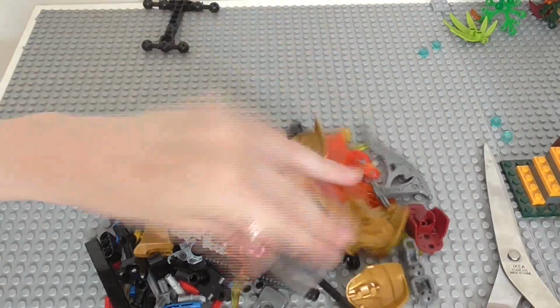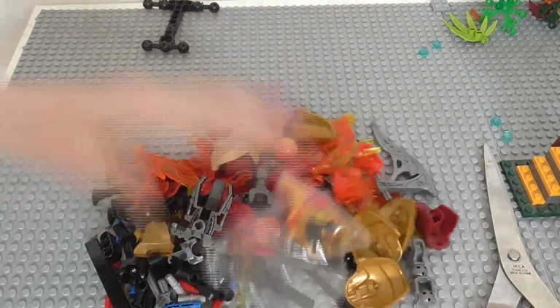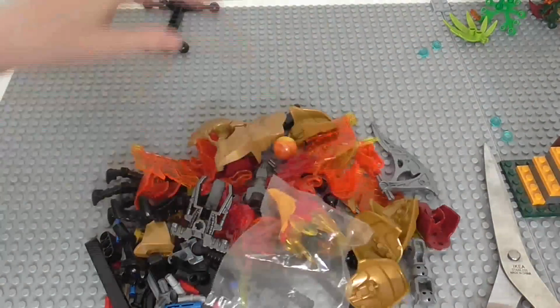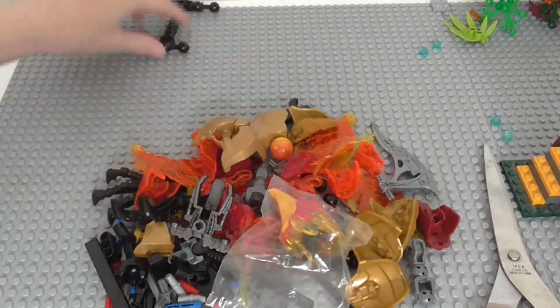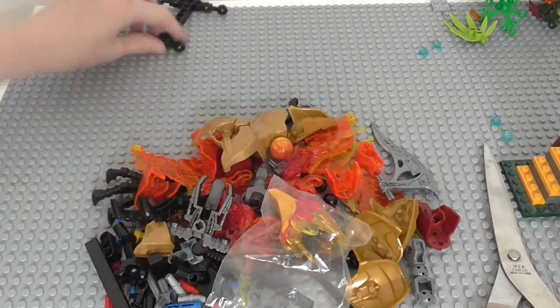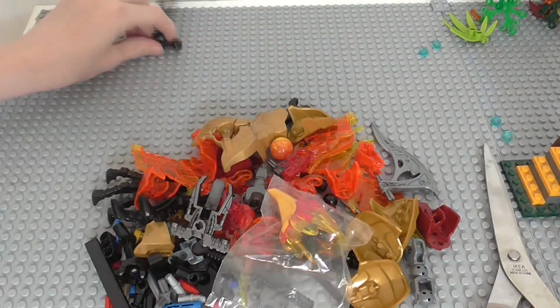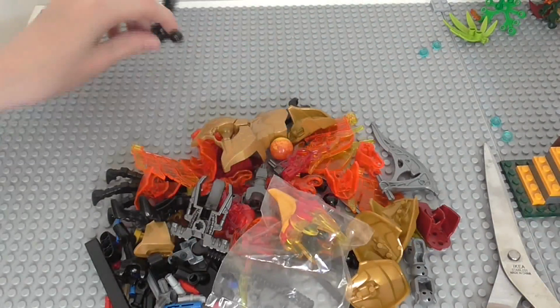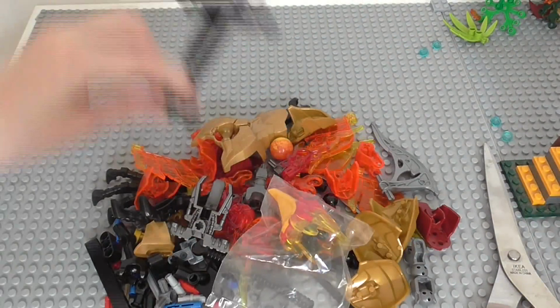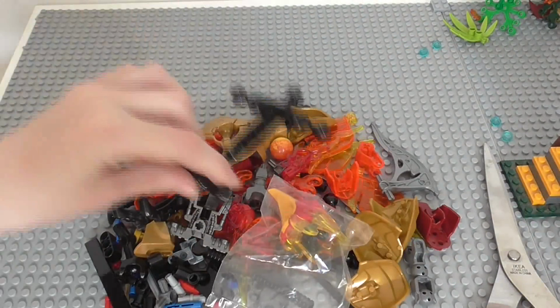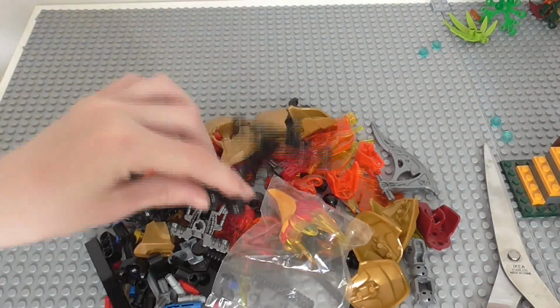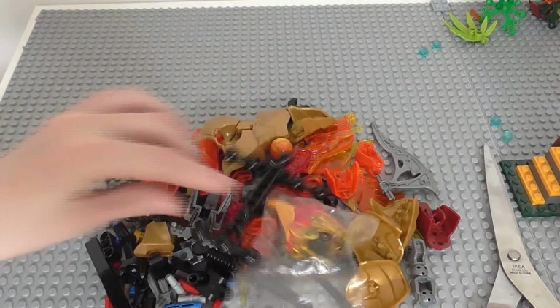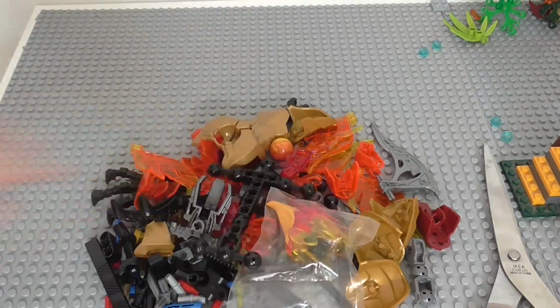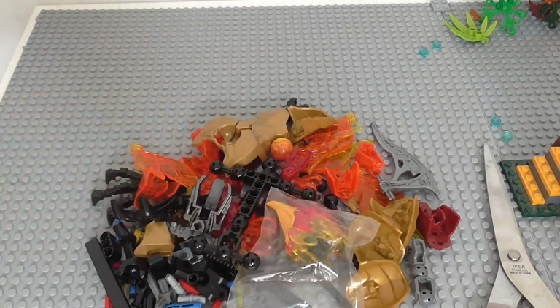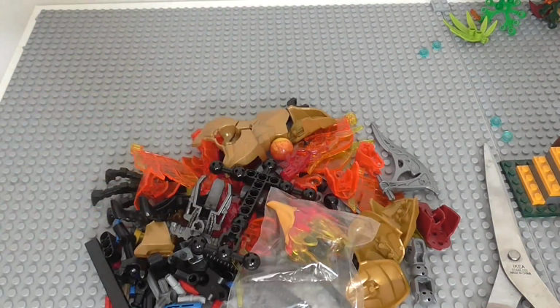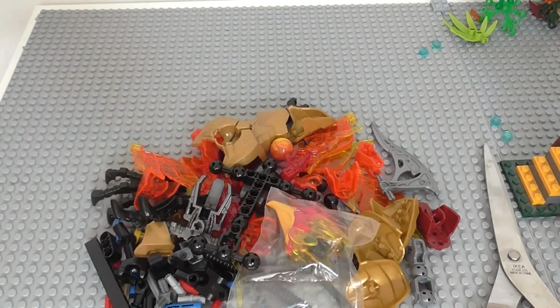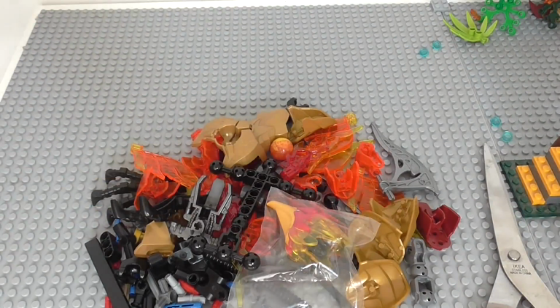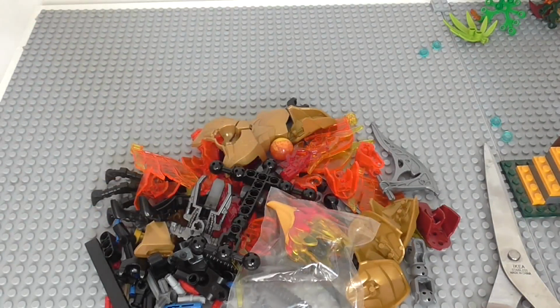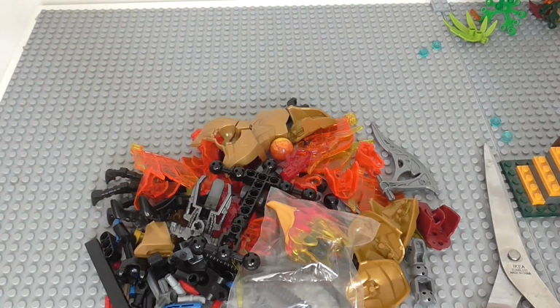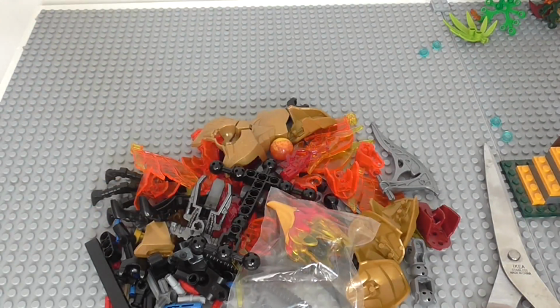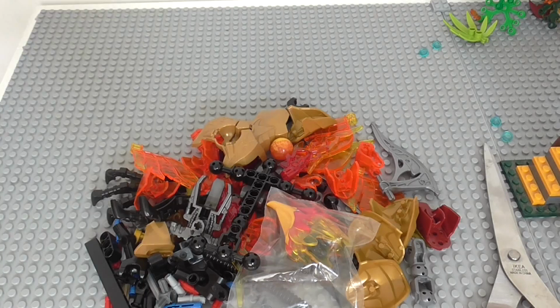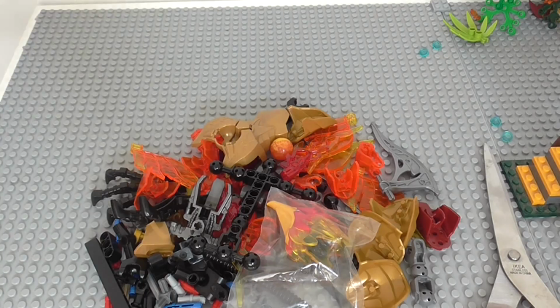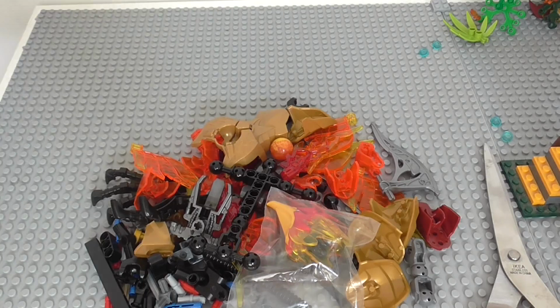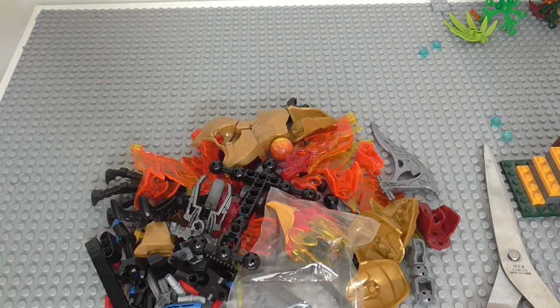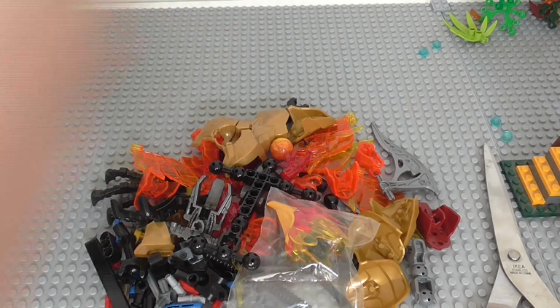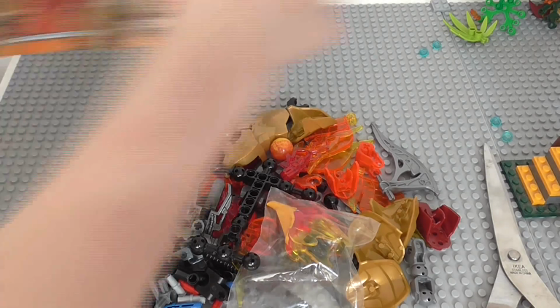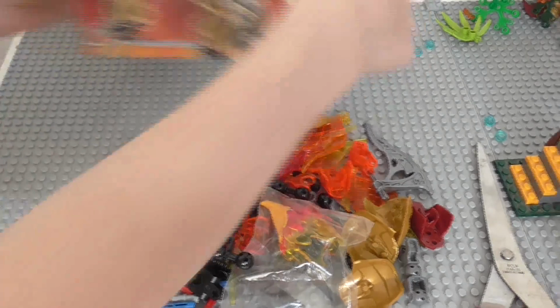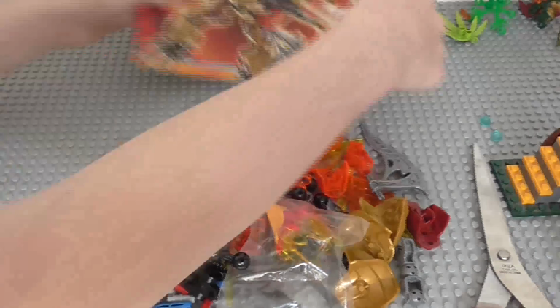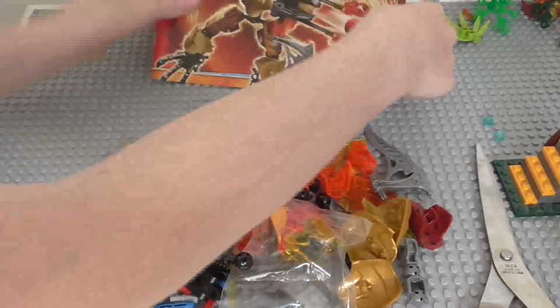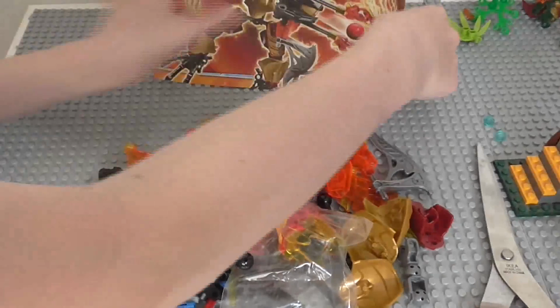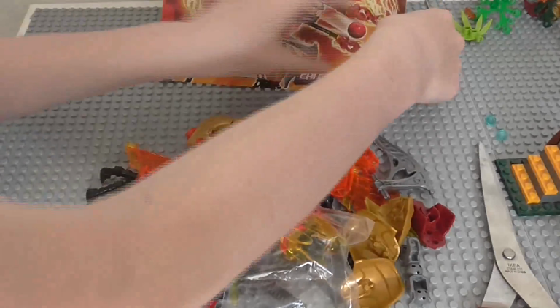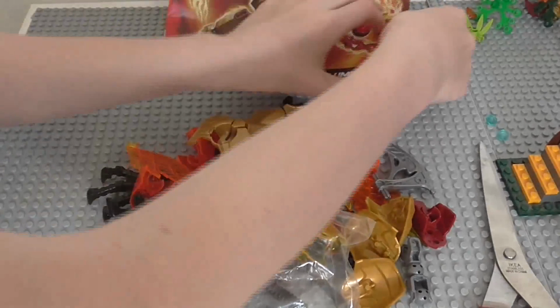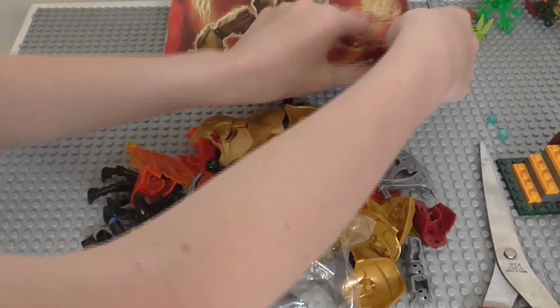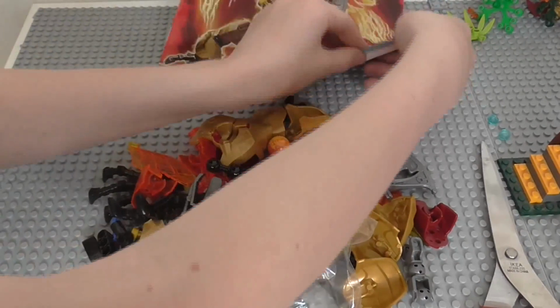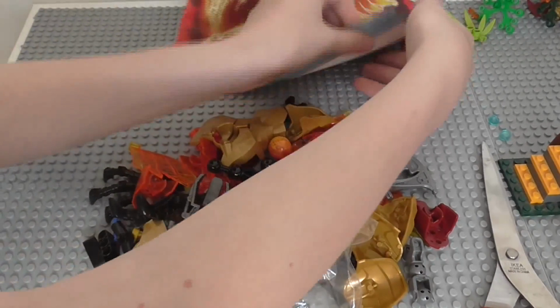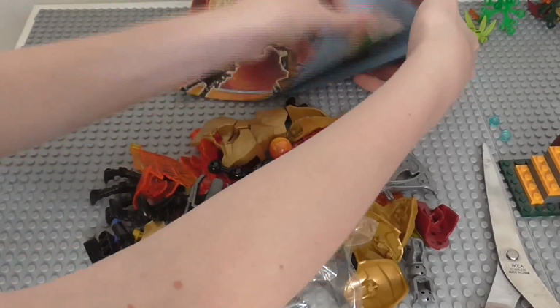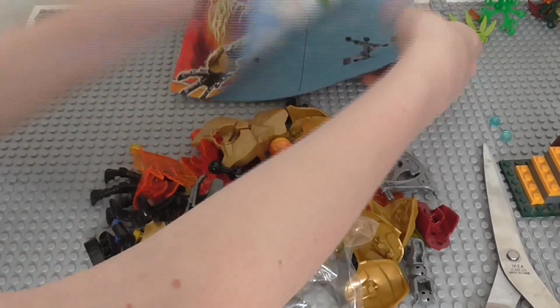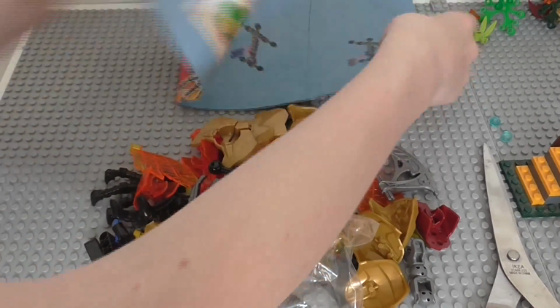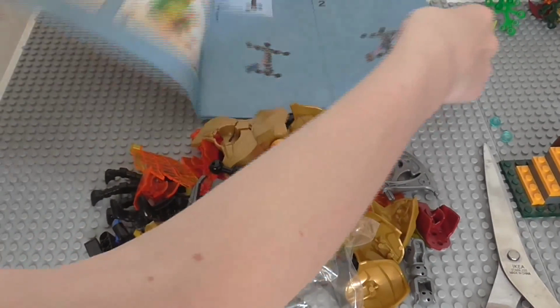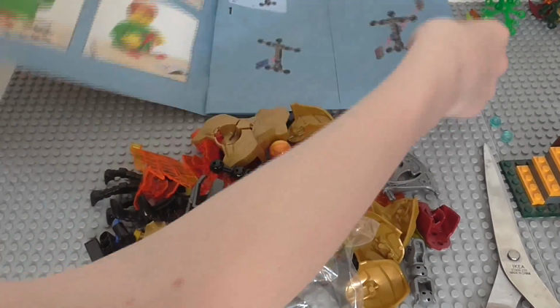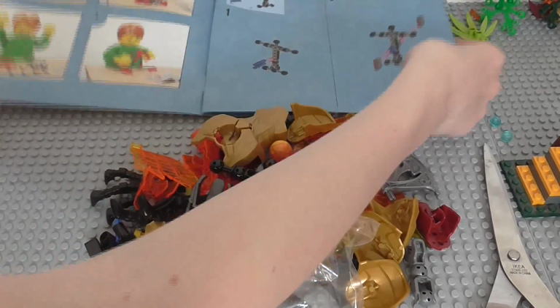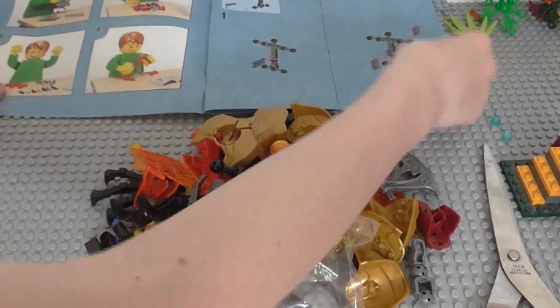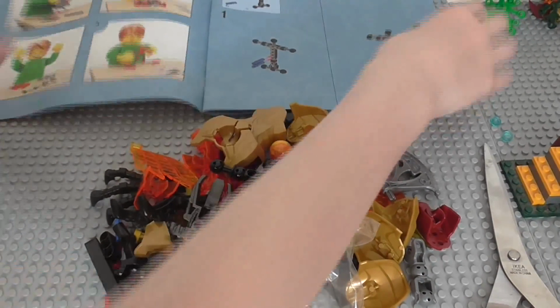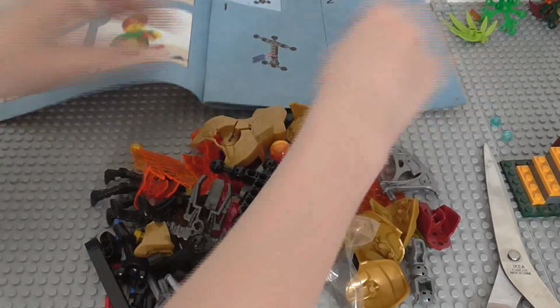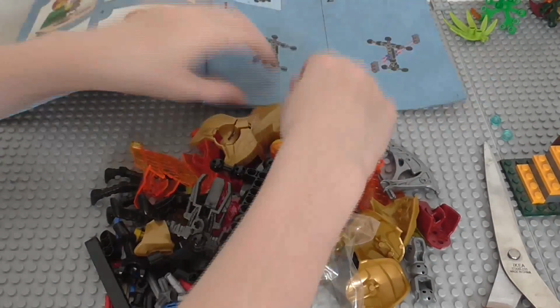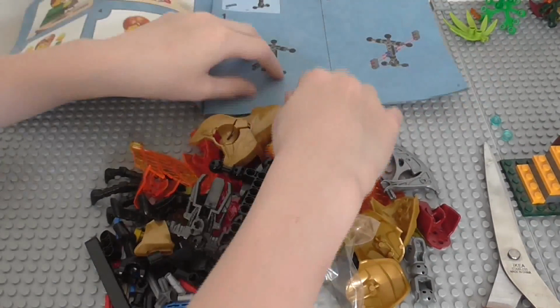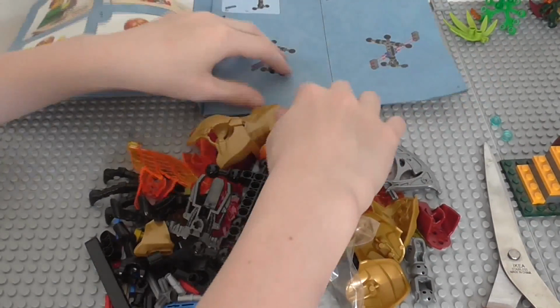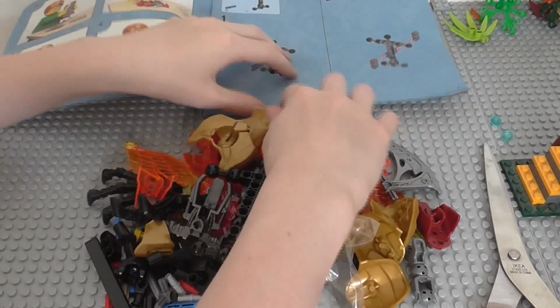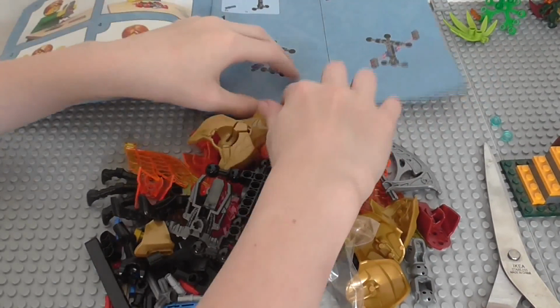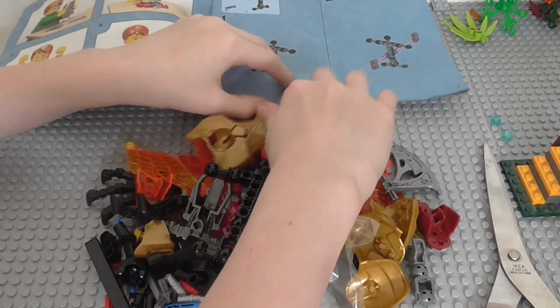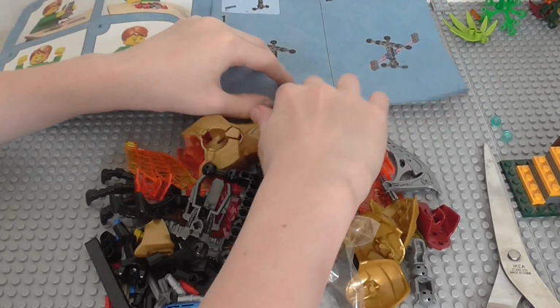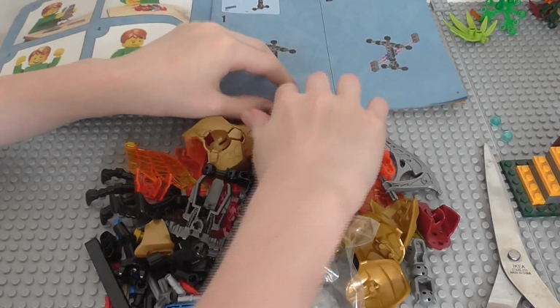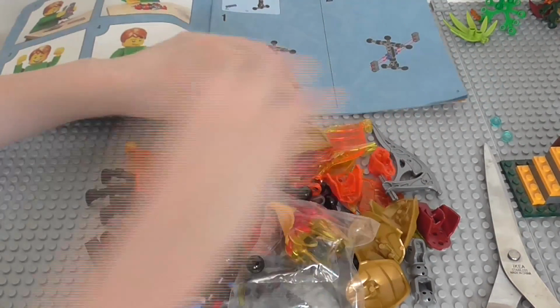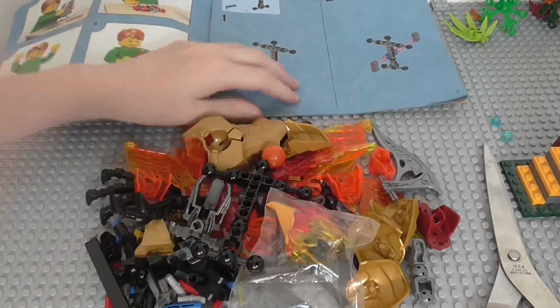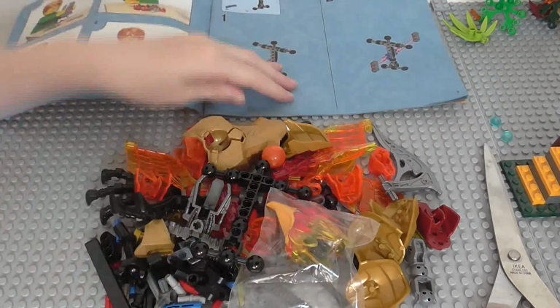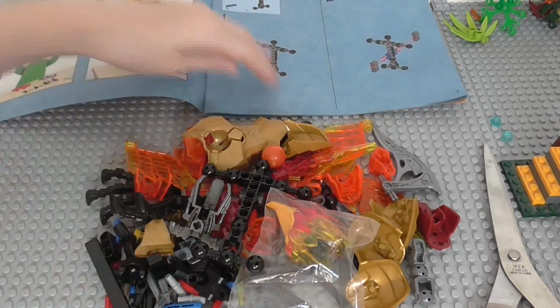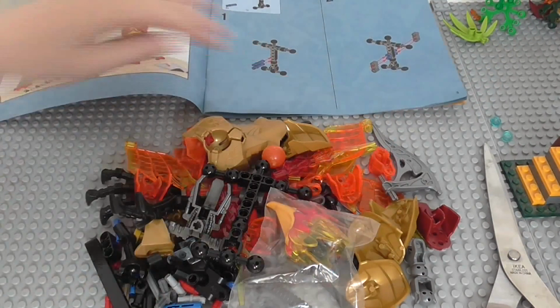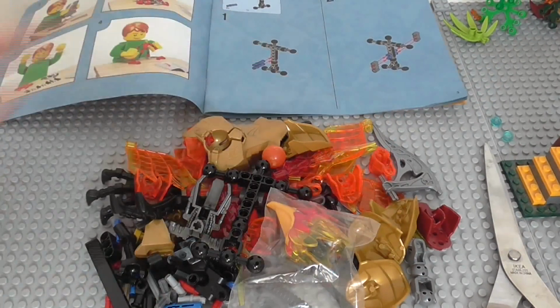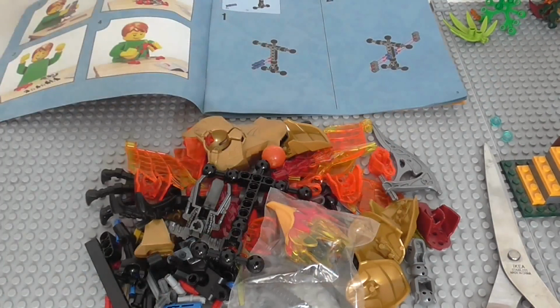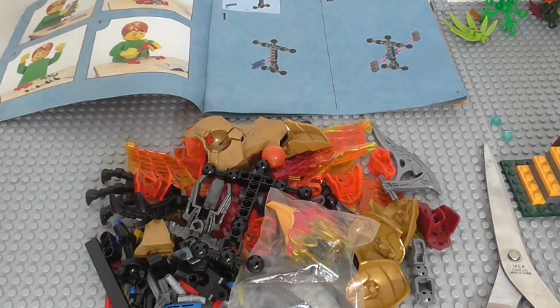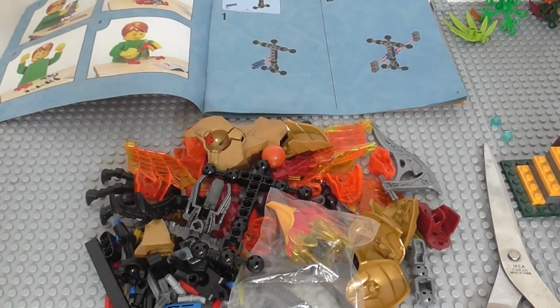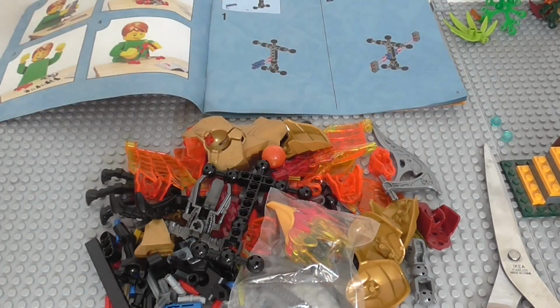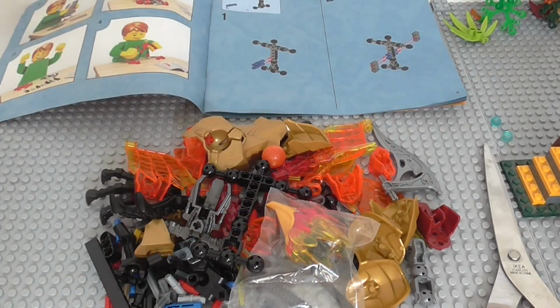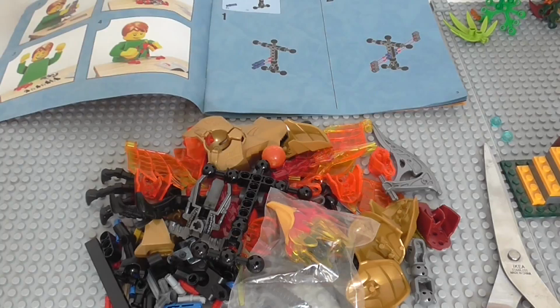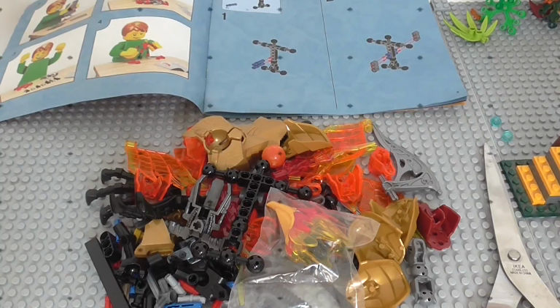Those are the pieces worth pointing out. Now it's time to put this thing together with these instructions - and one speed build.